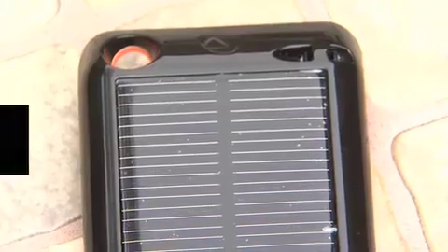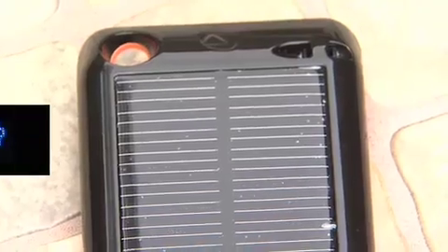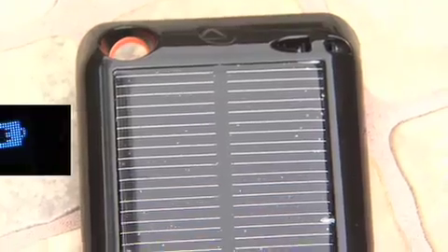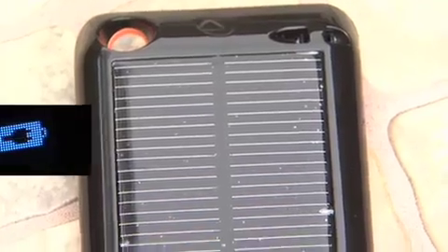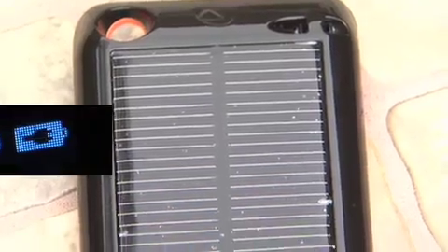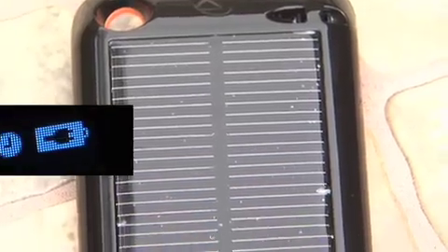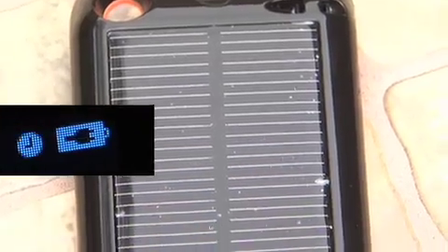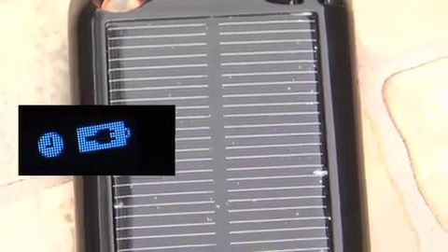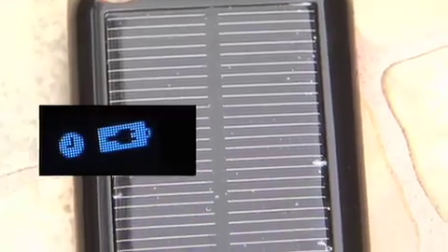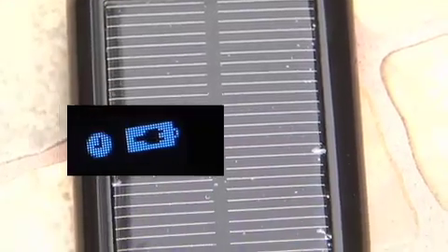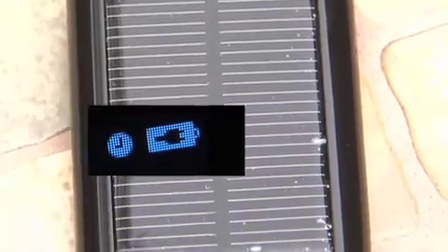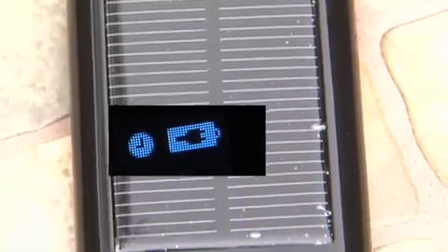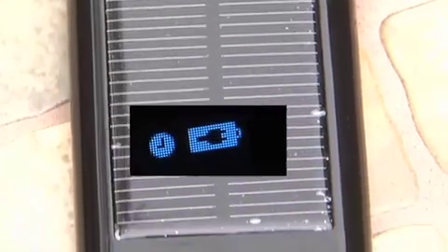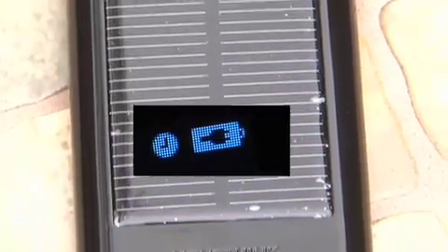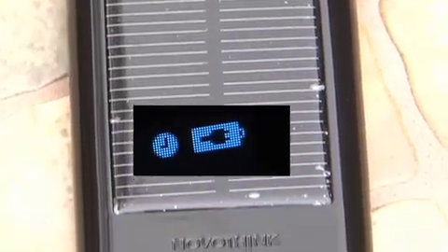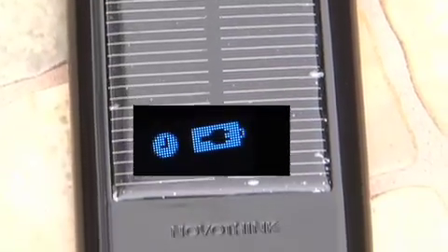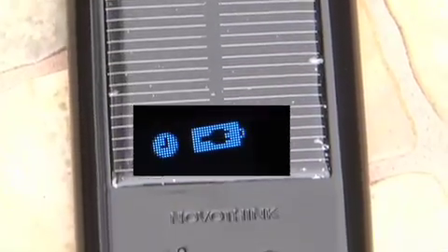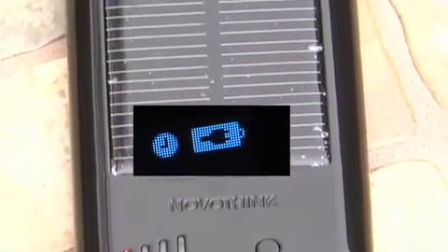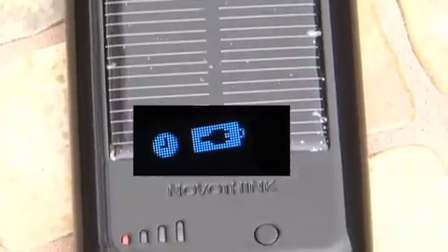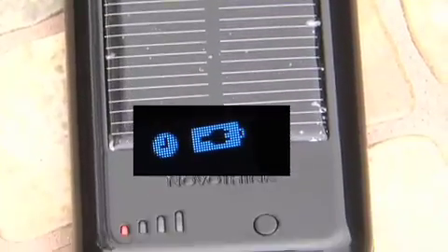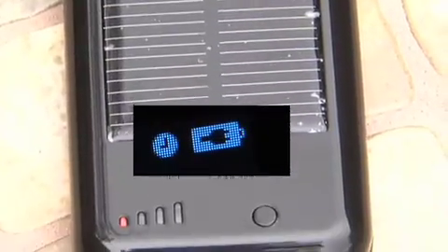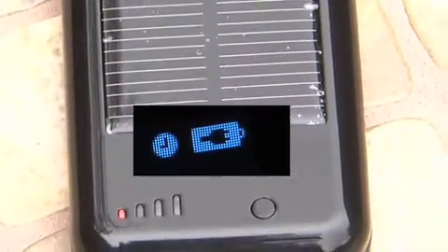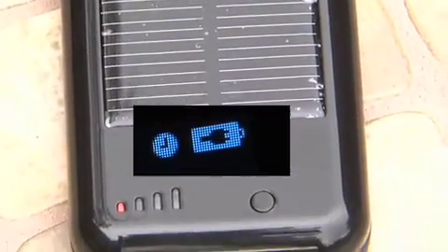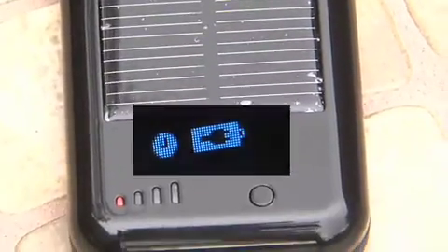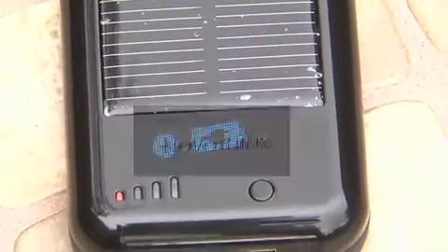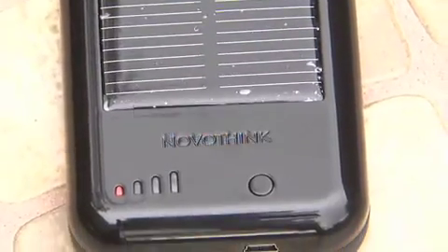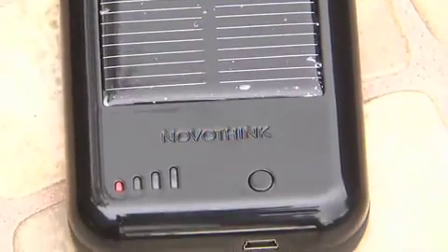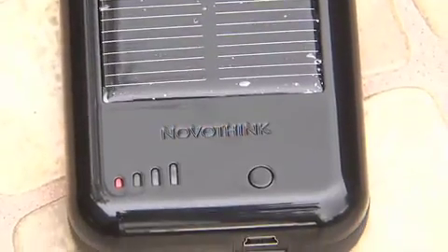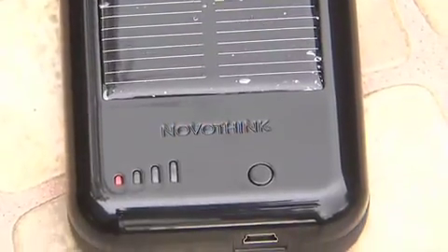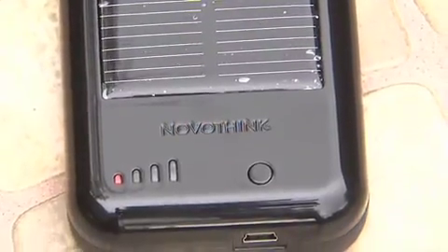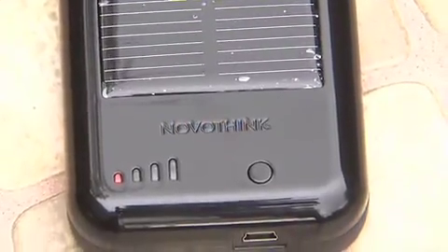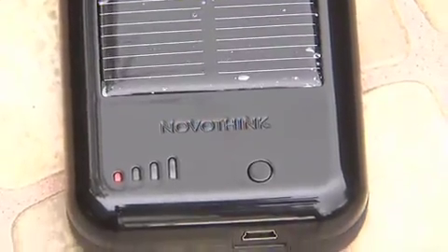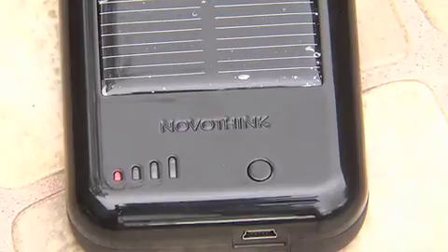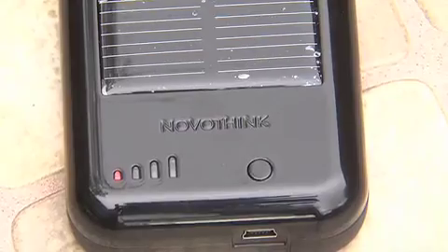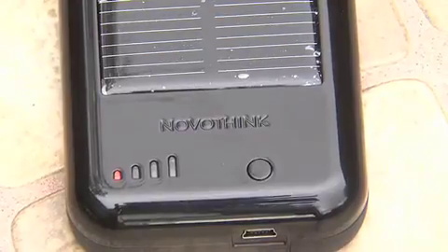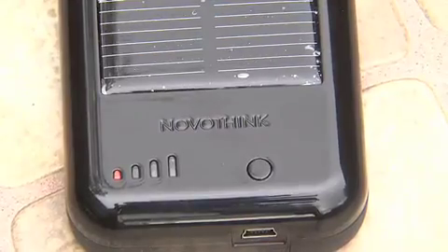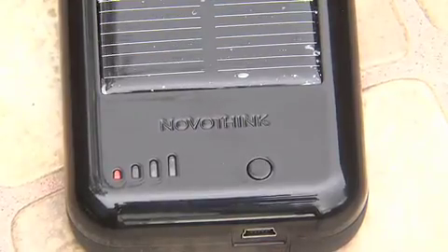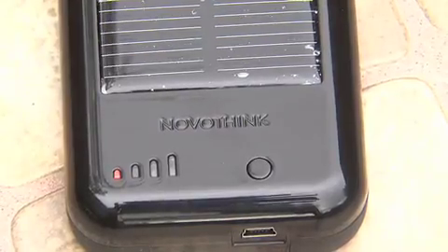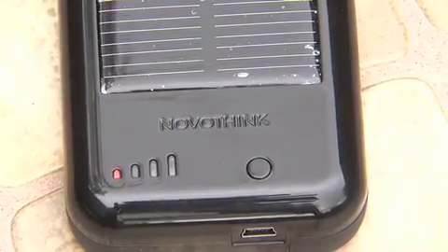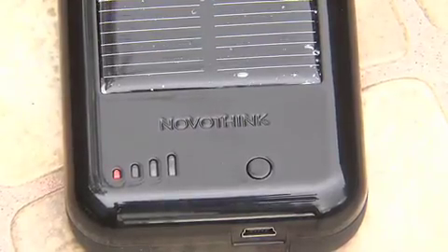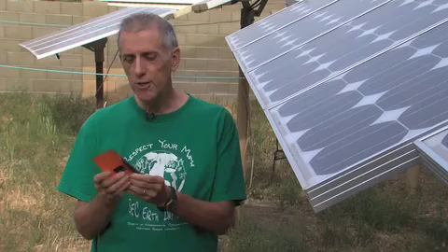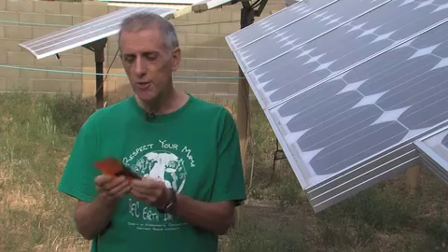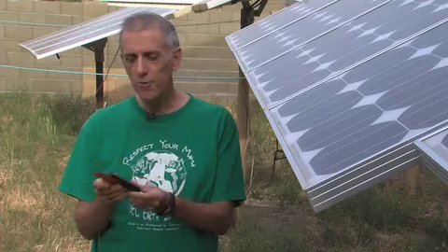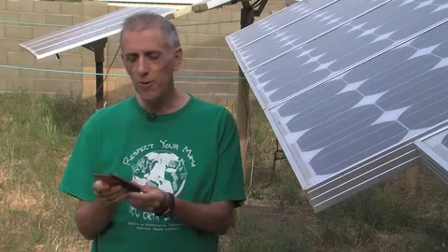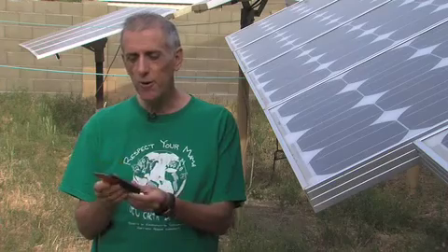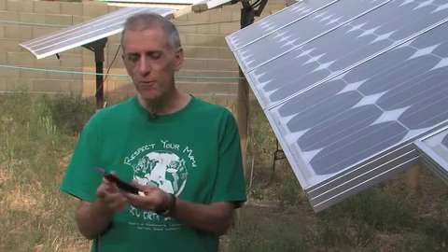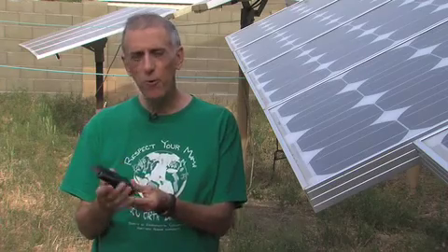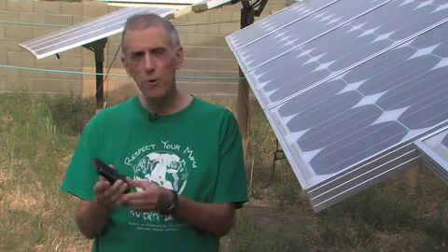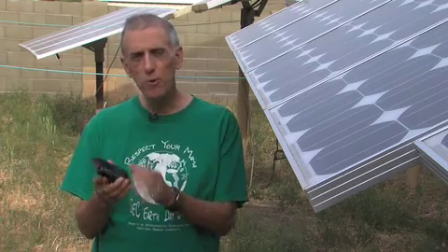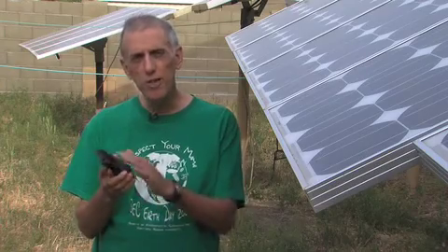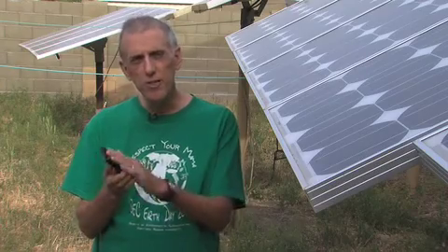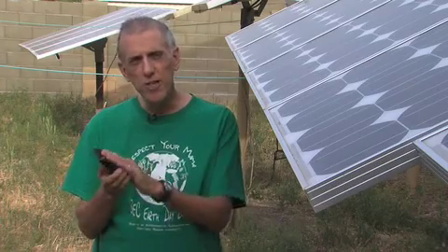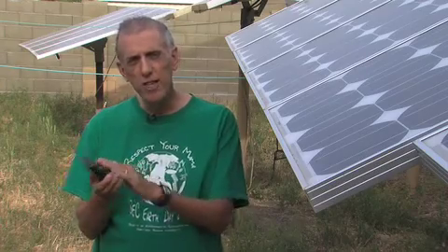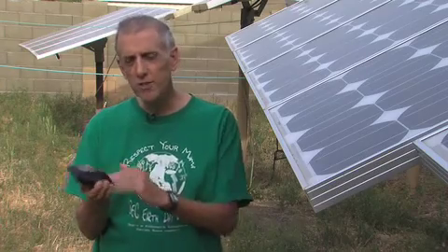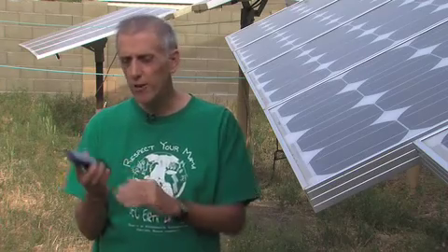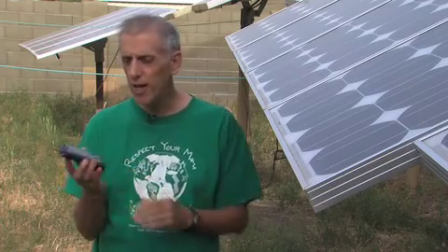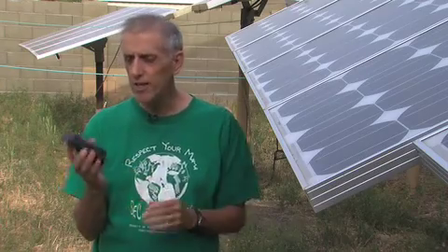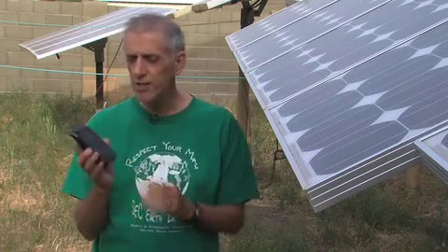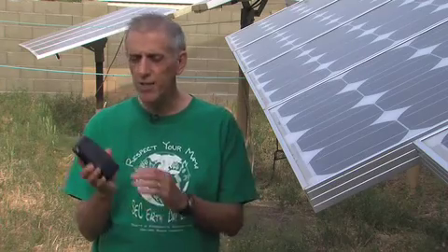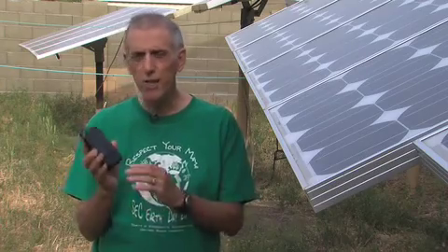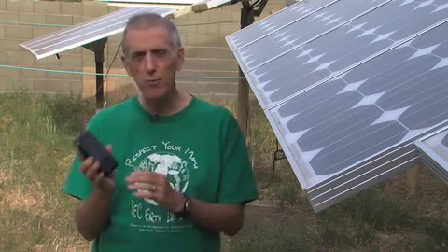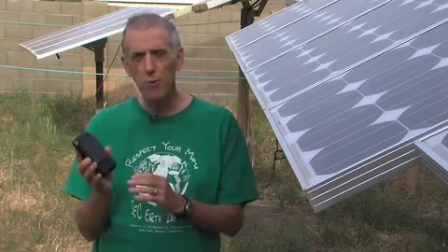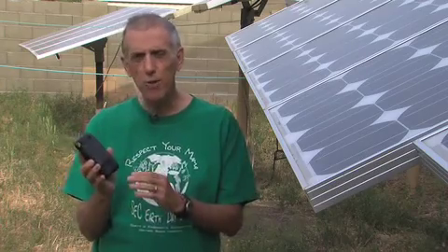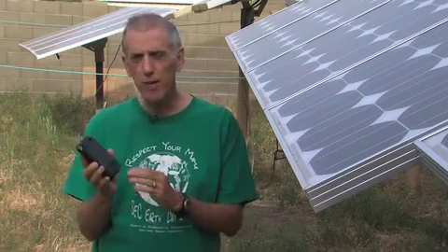Two hours of sun exposure should give you about an extra half hour of talk time. They're very affordable — you see it in your hand, you see it working.